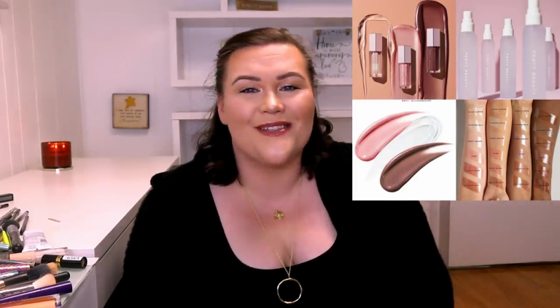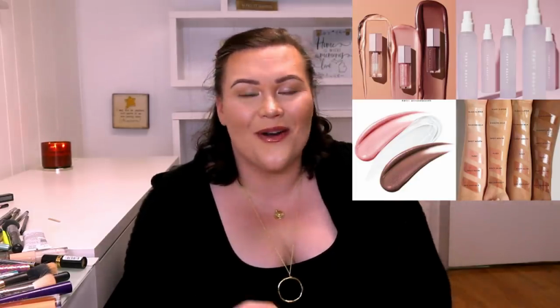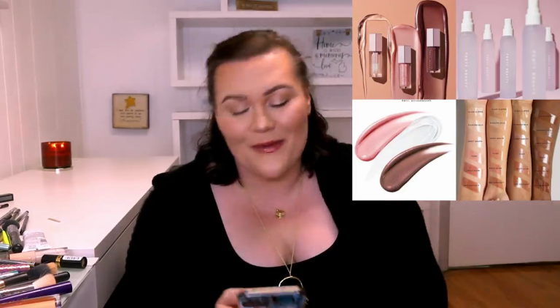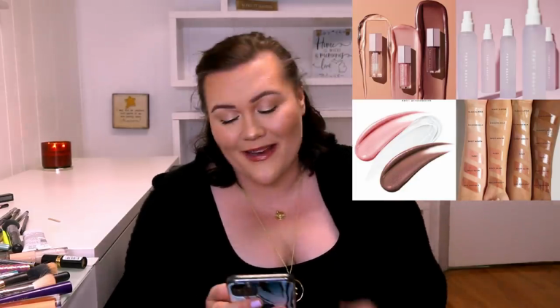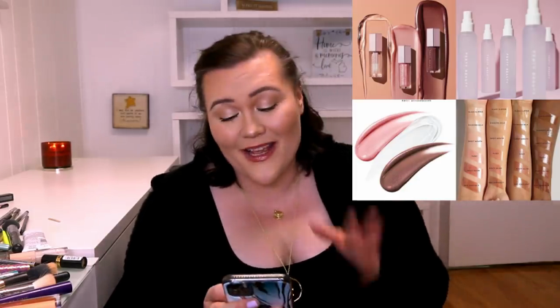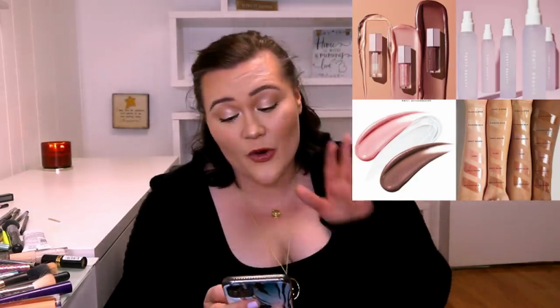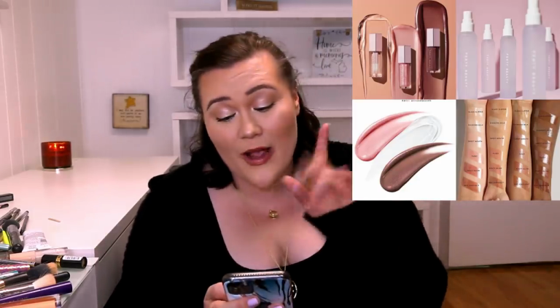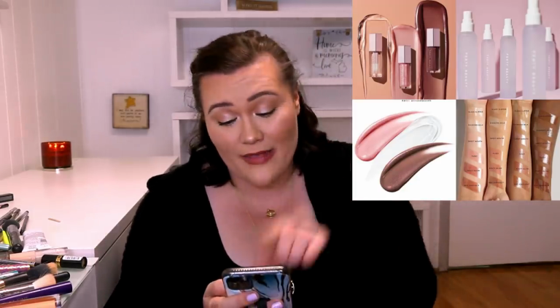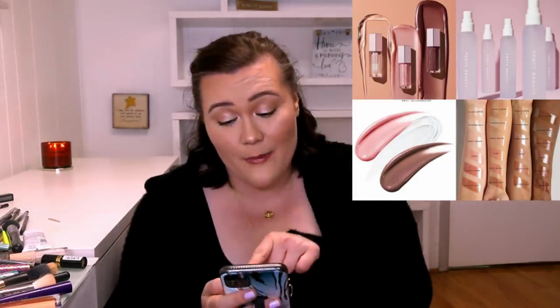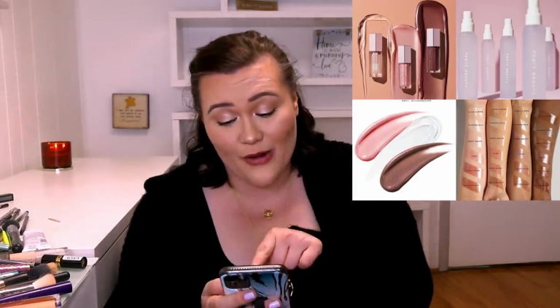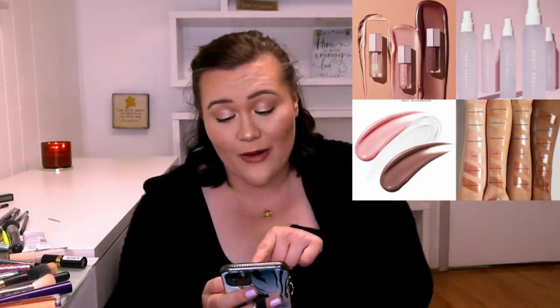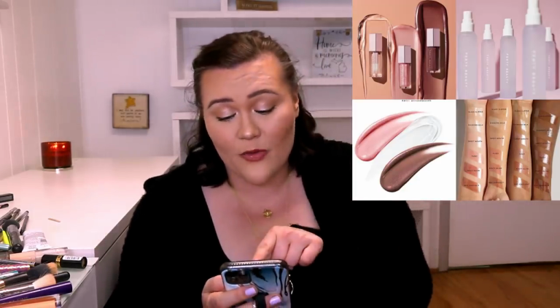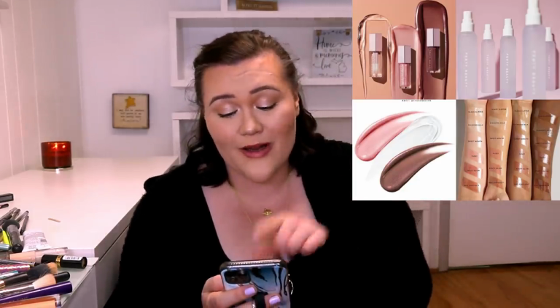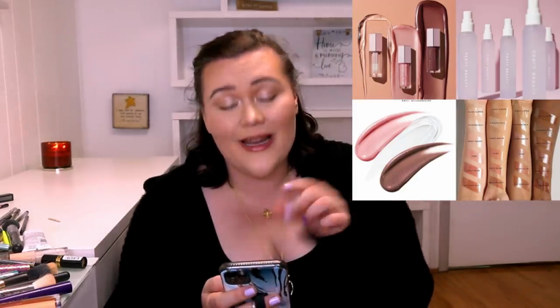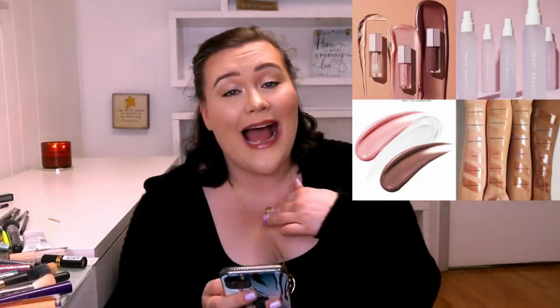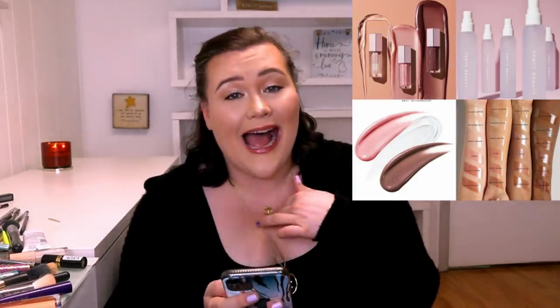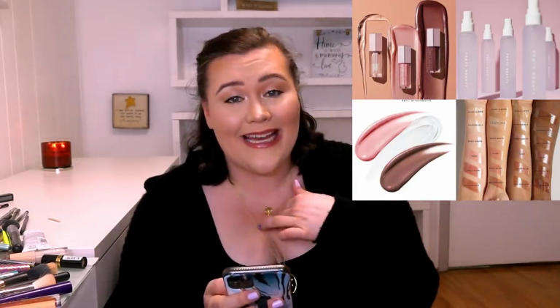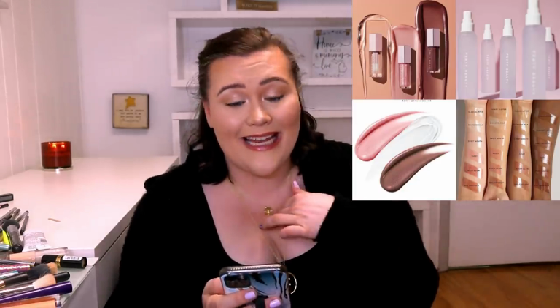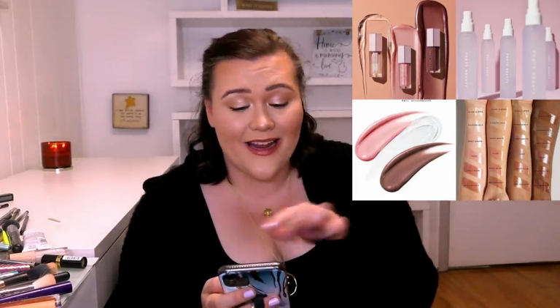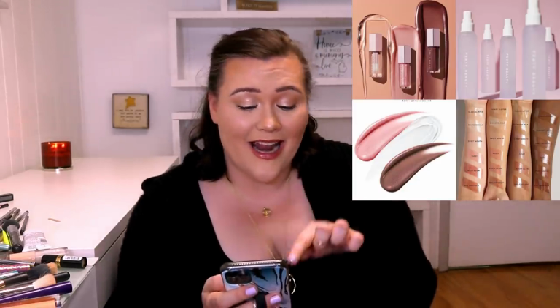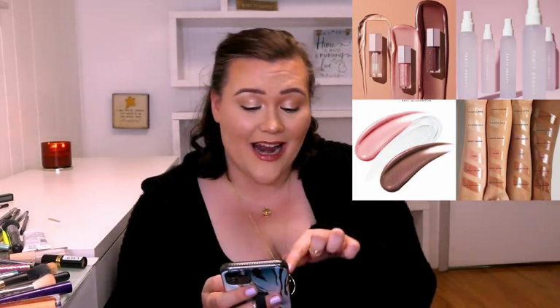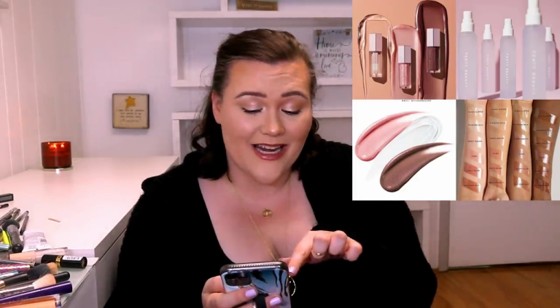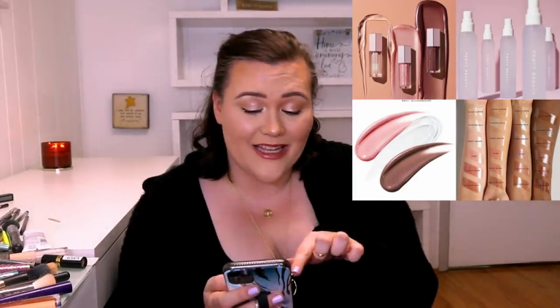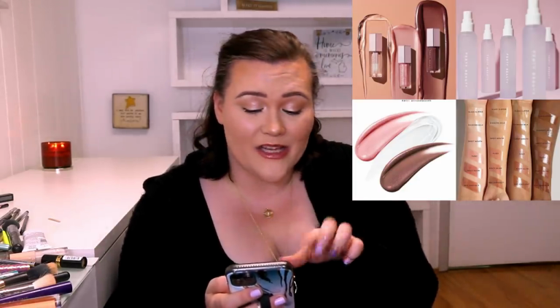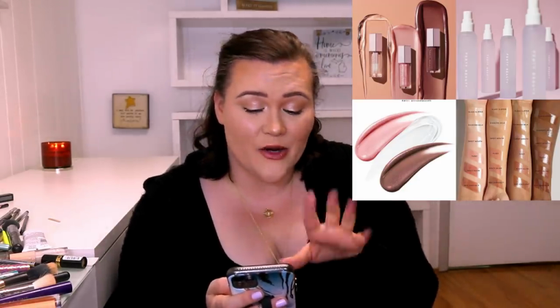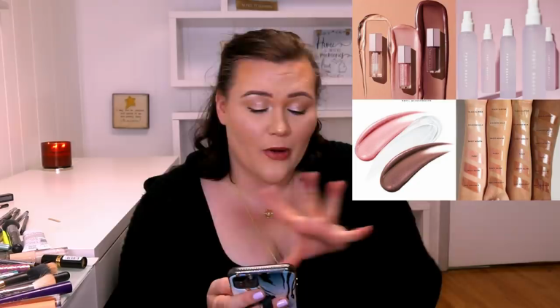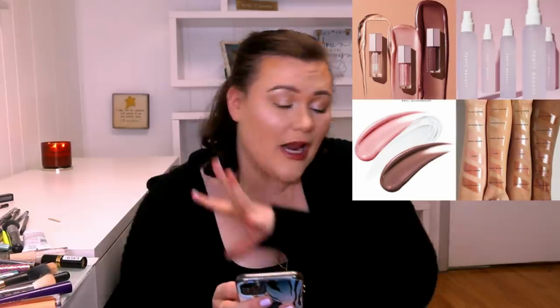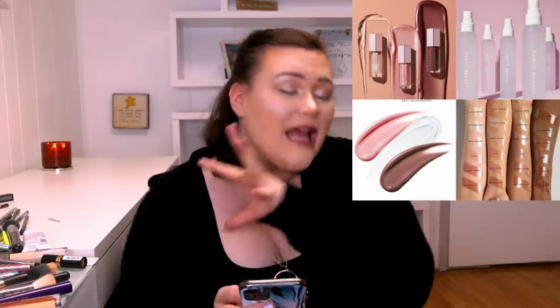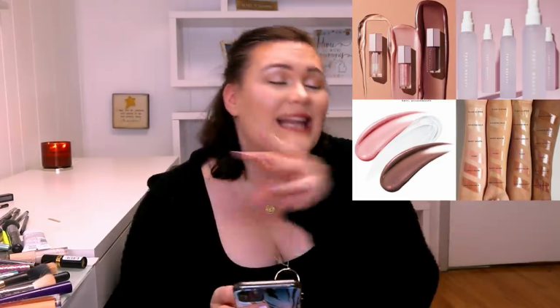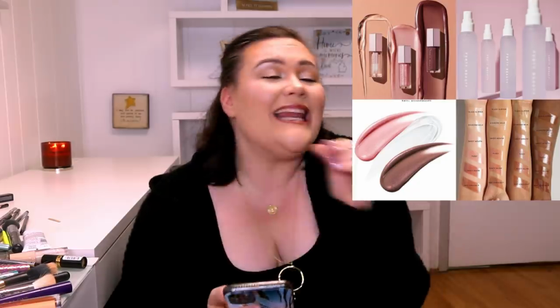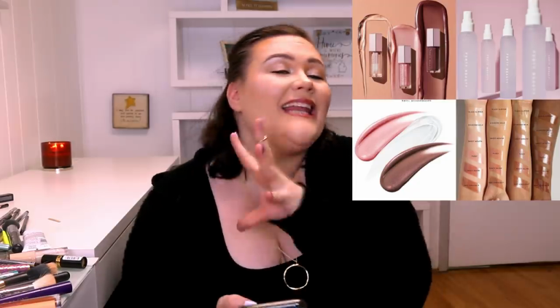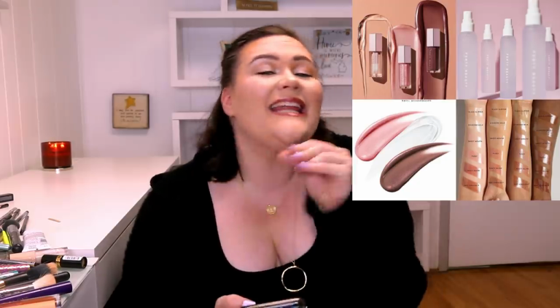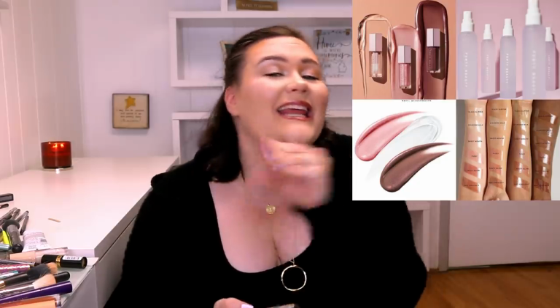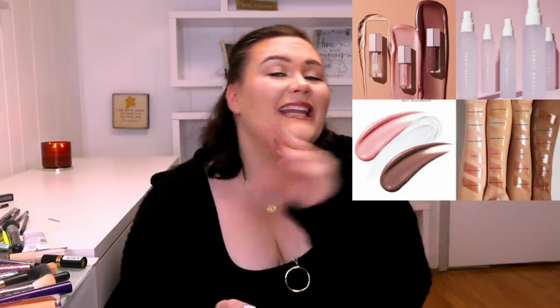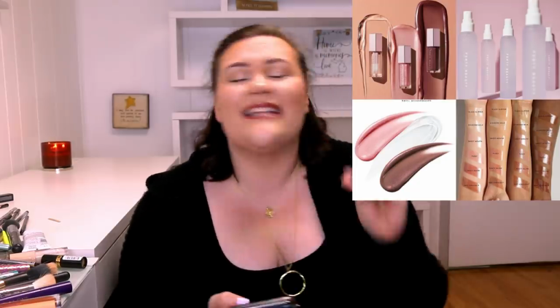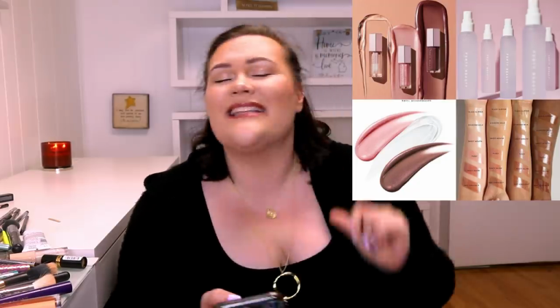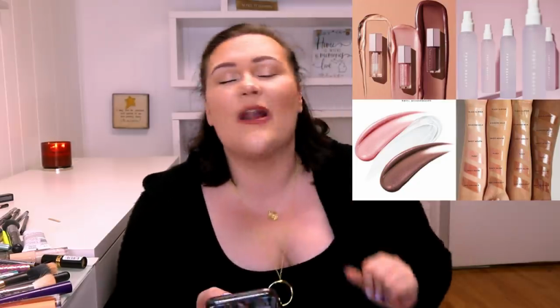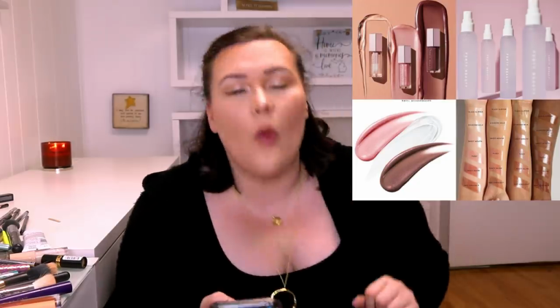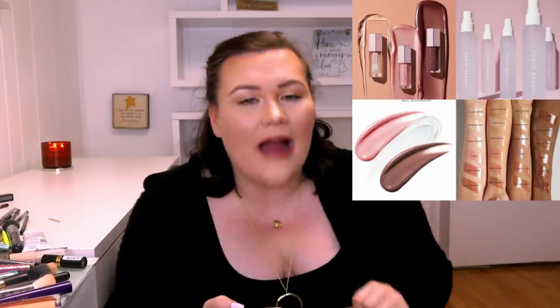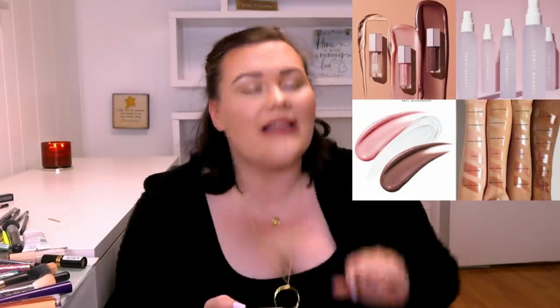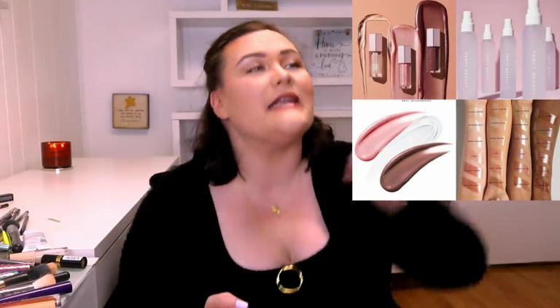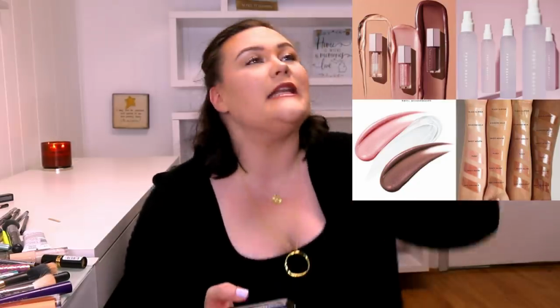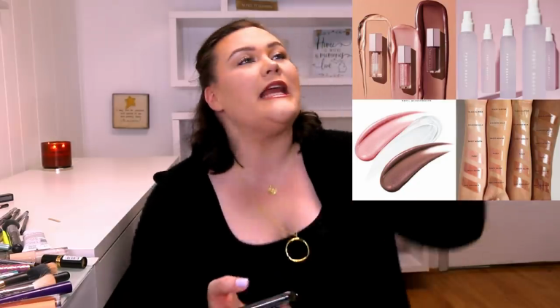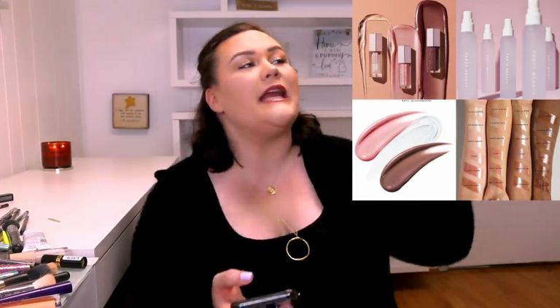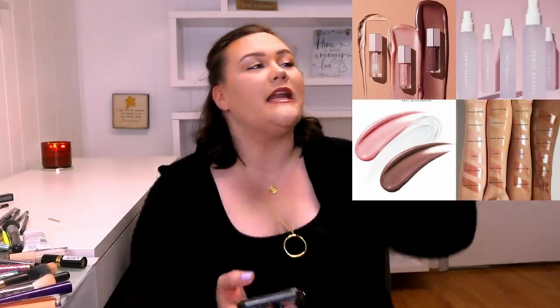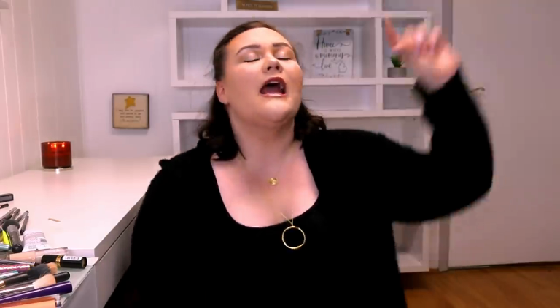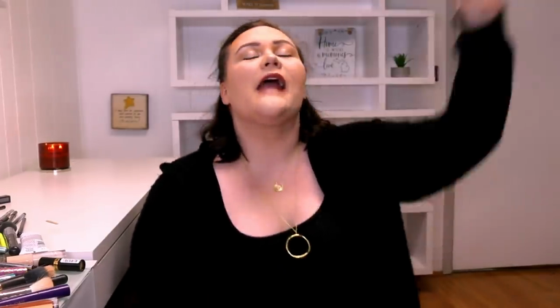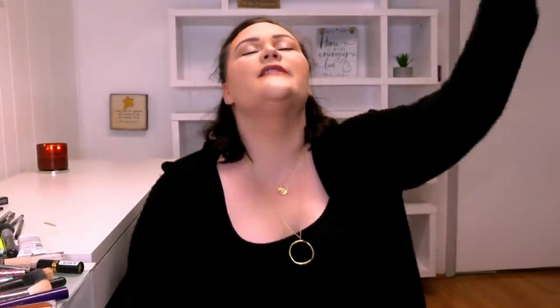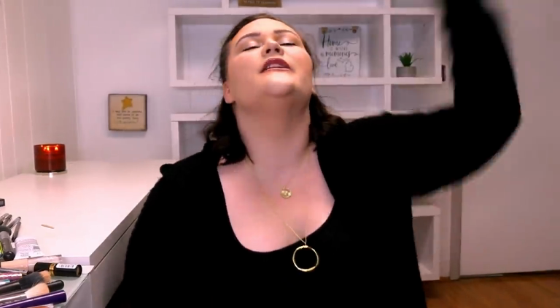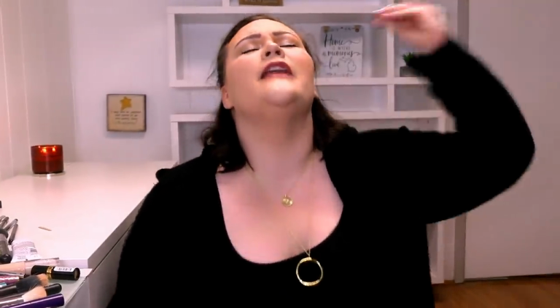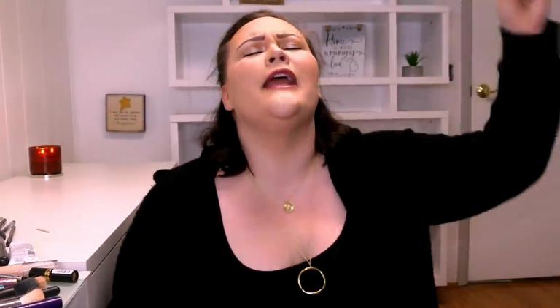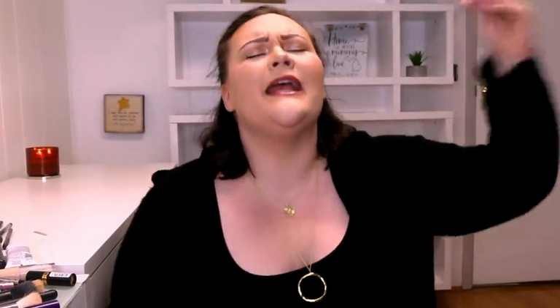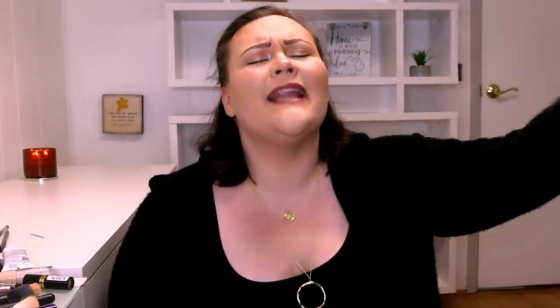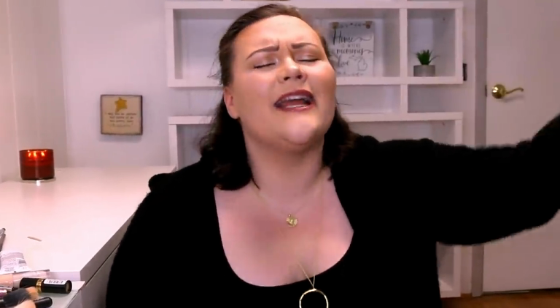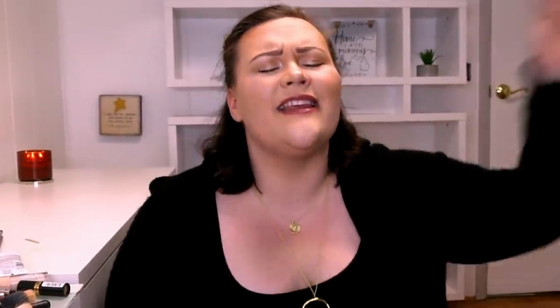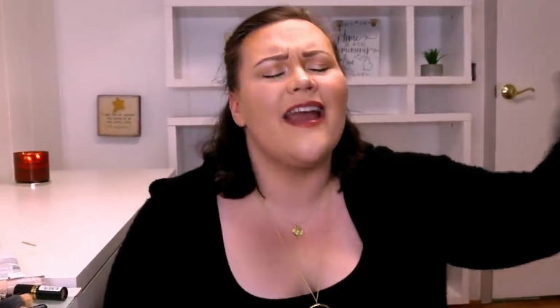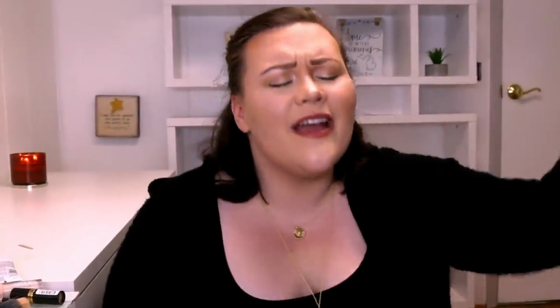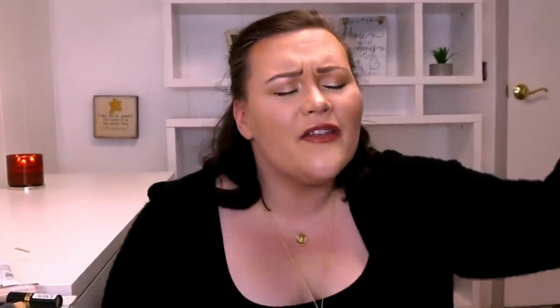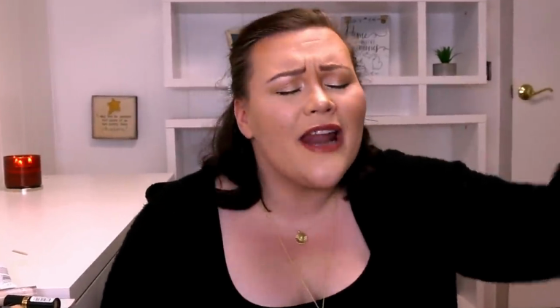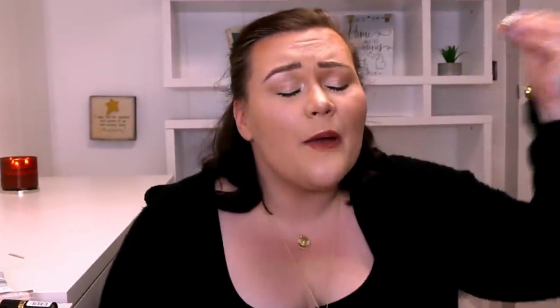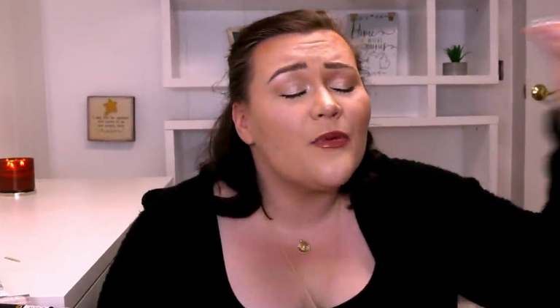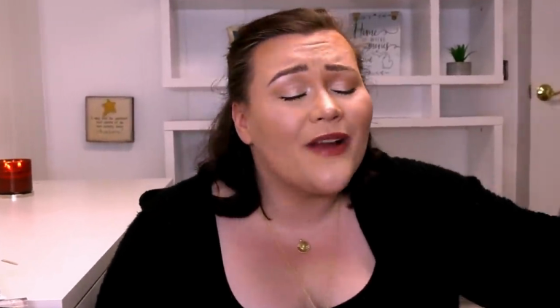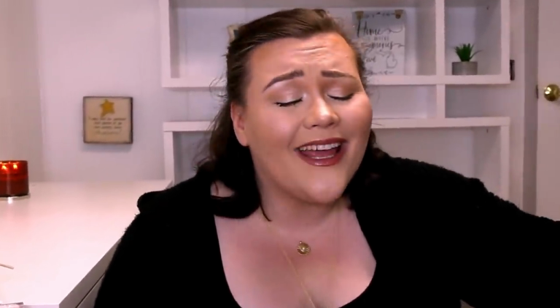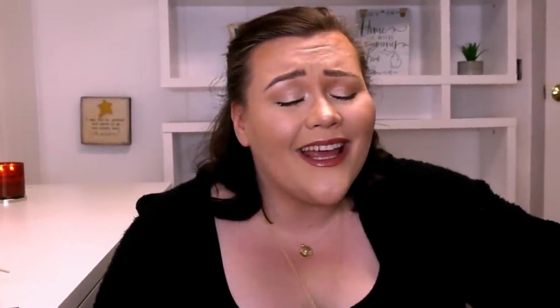Either way, that brown one — I need it and I need the clear one. Need, need, need. It's not a want, it's a need. It's a need like the air that I breathe.